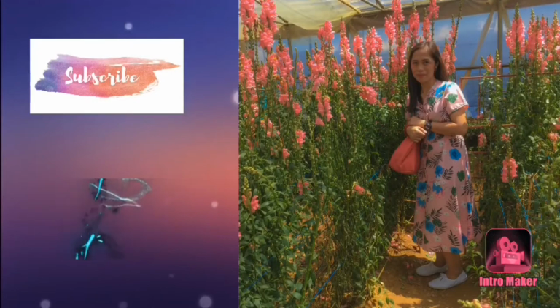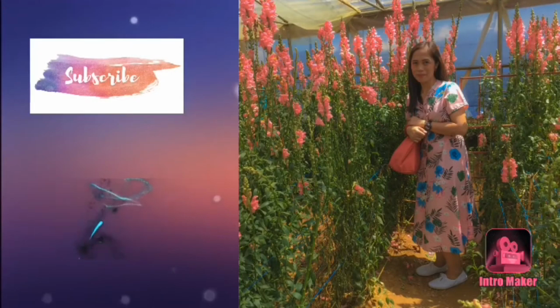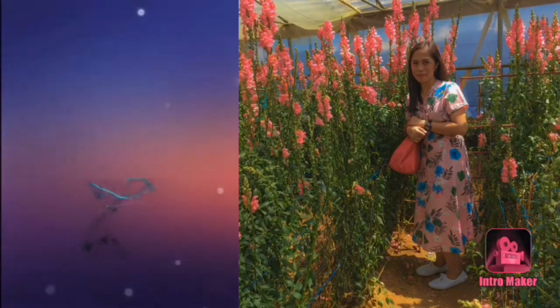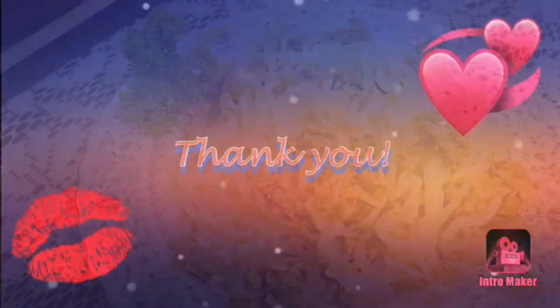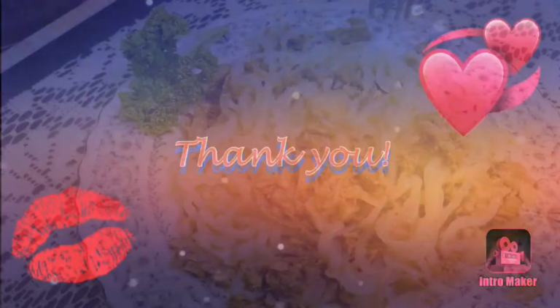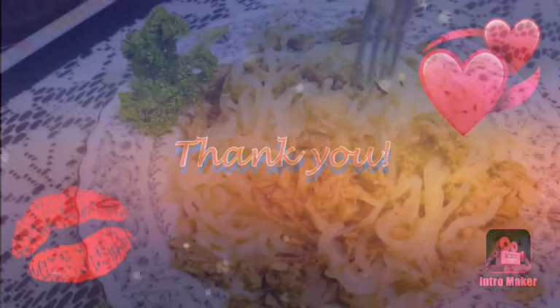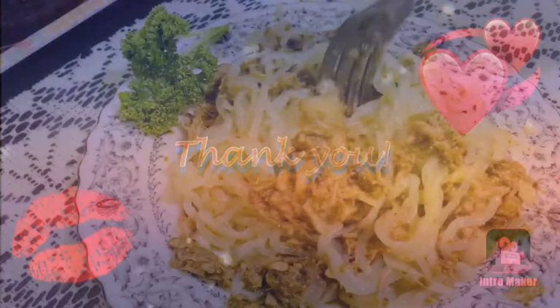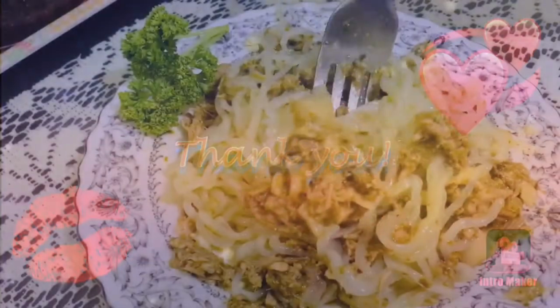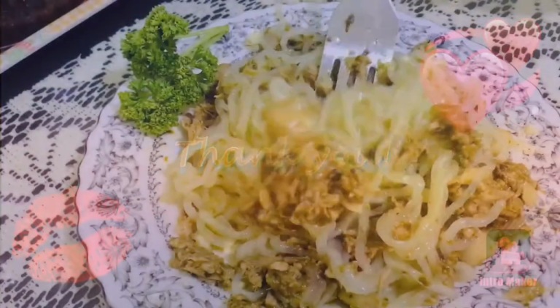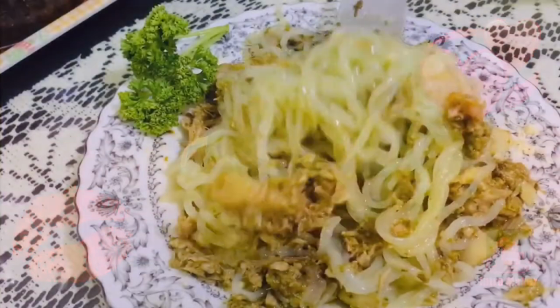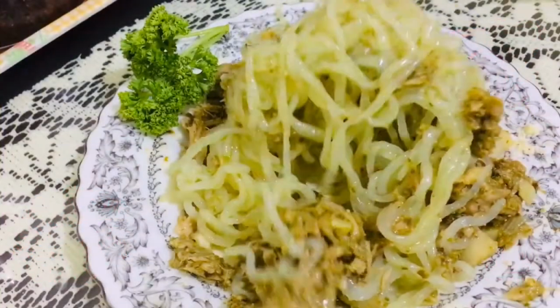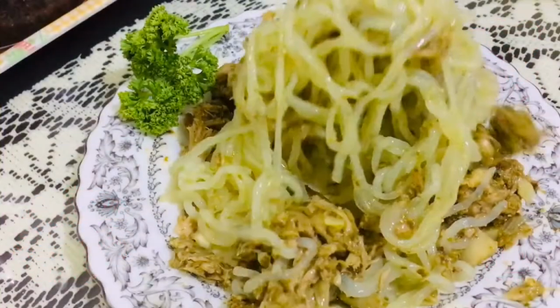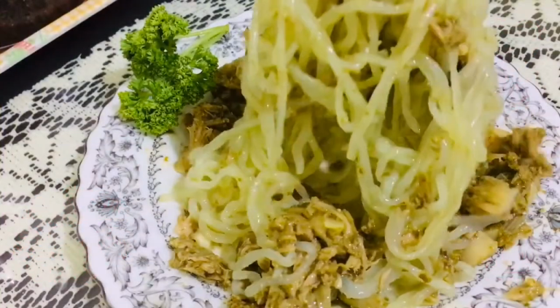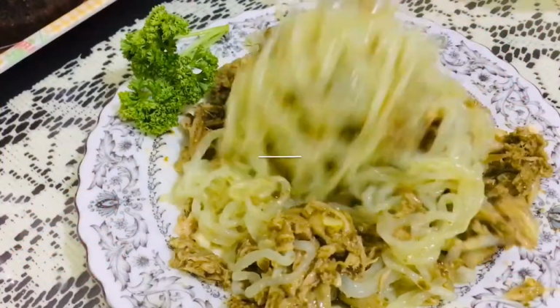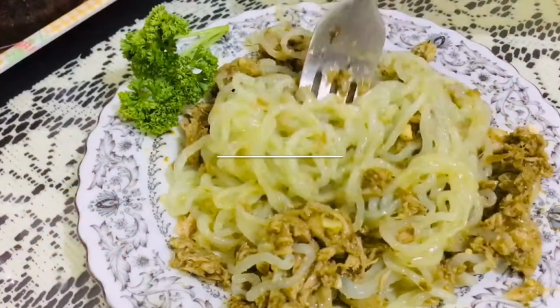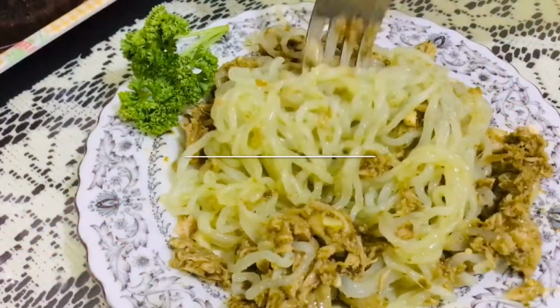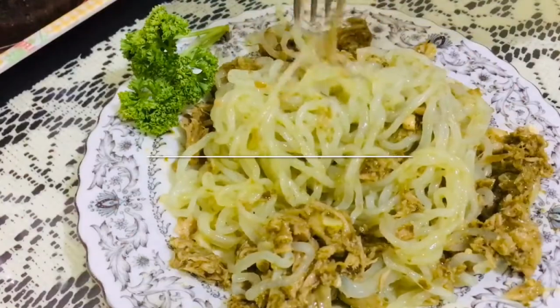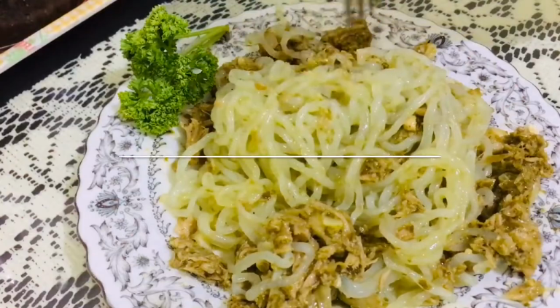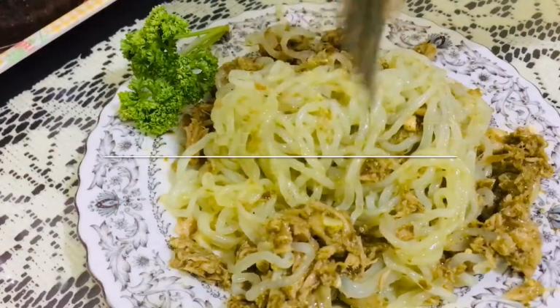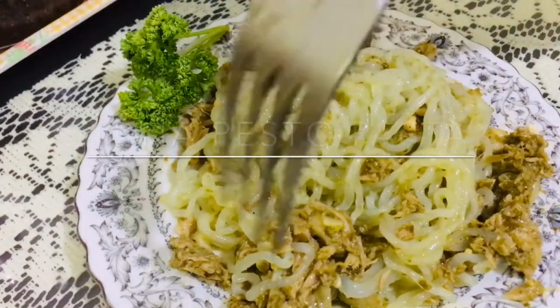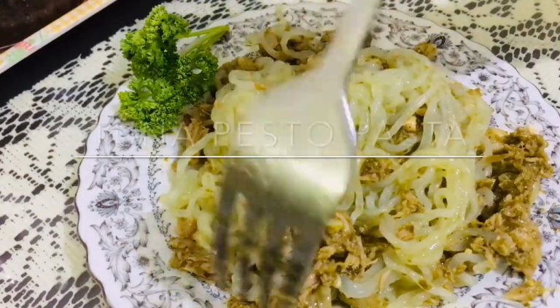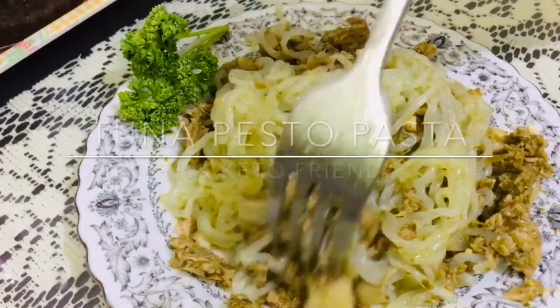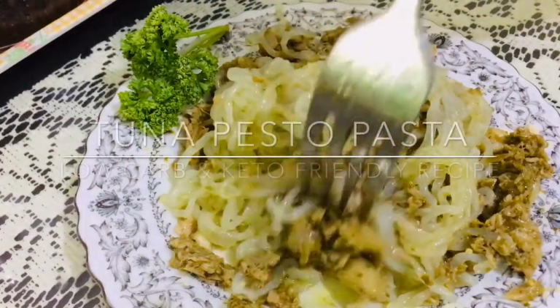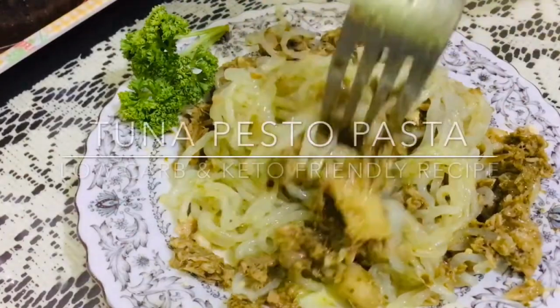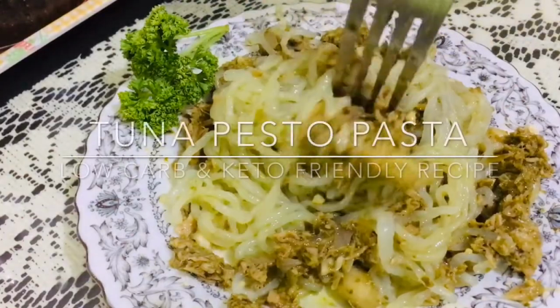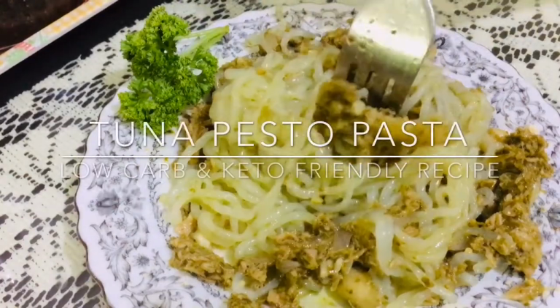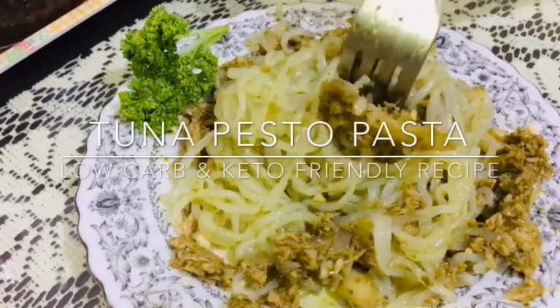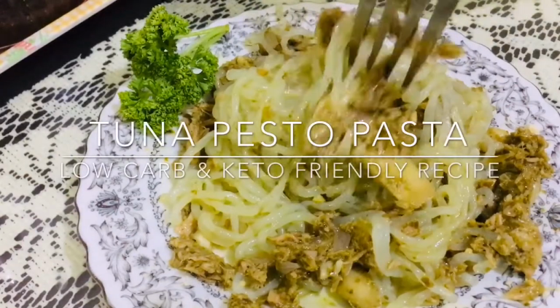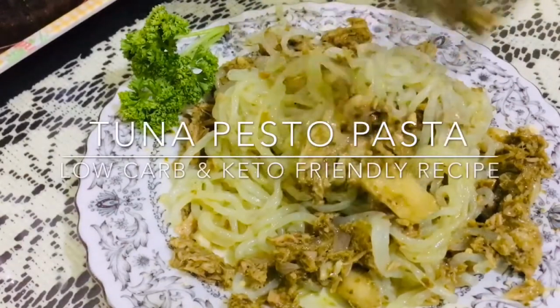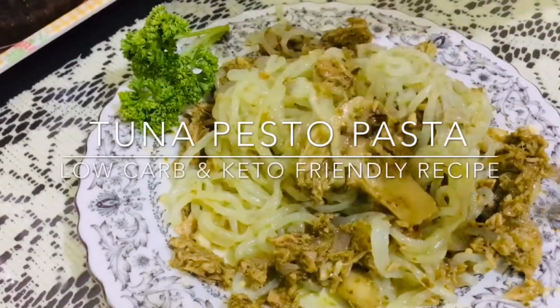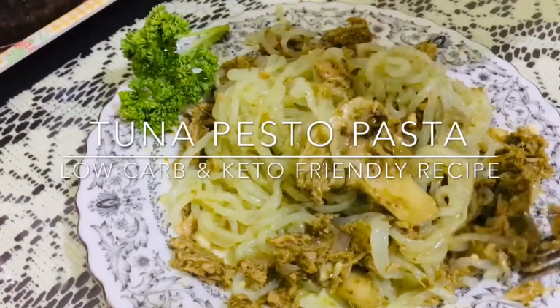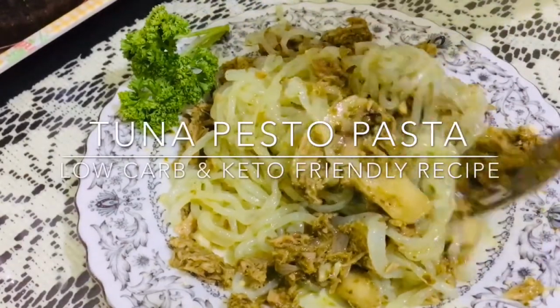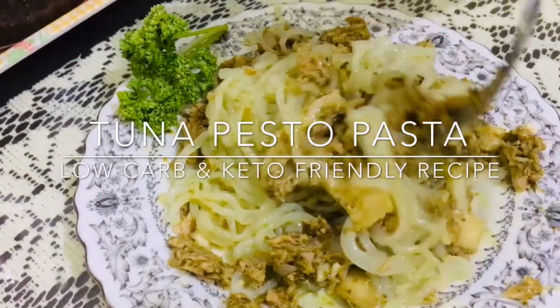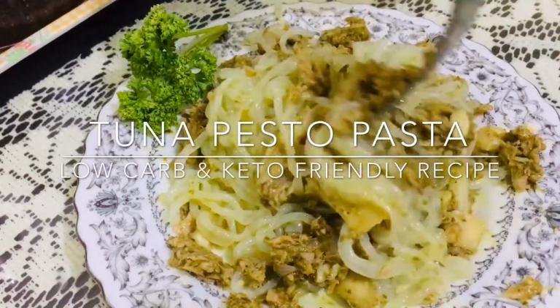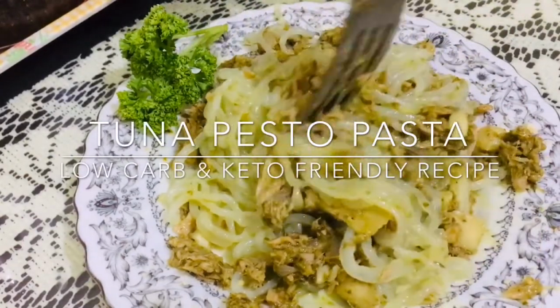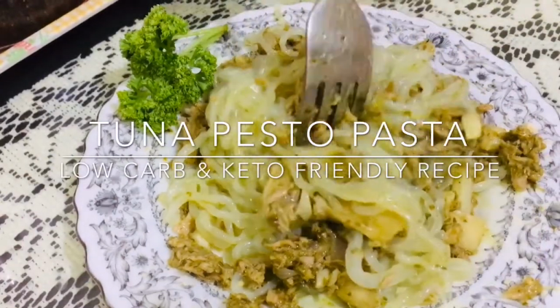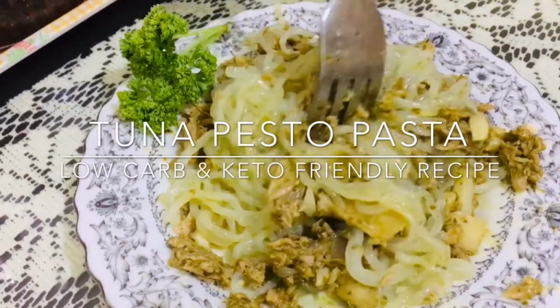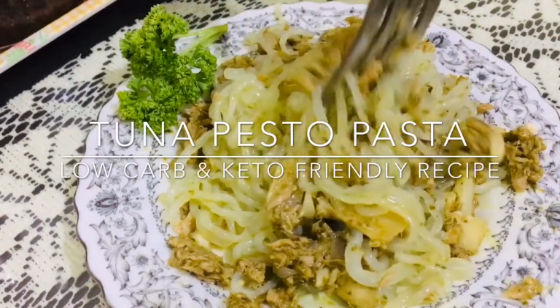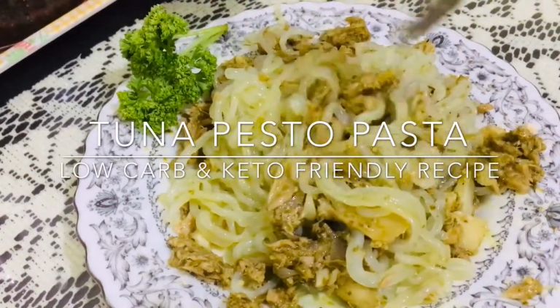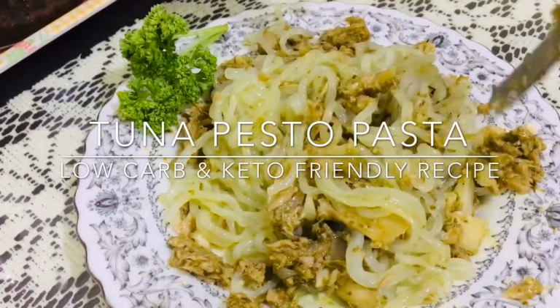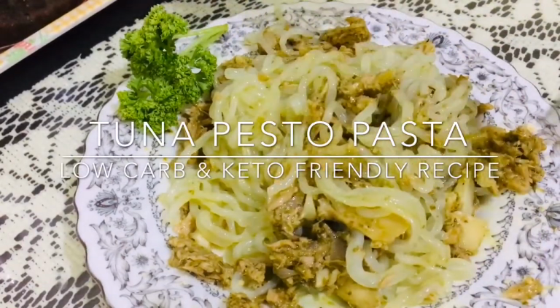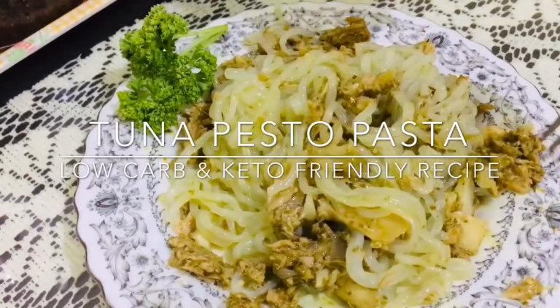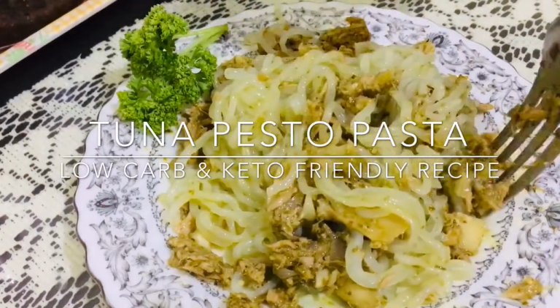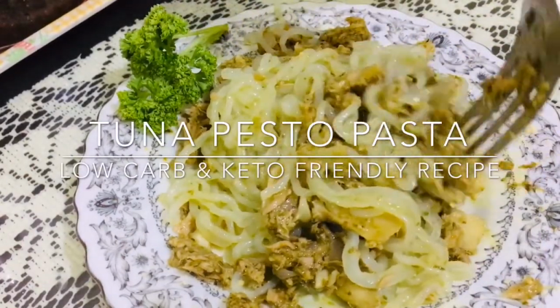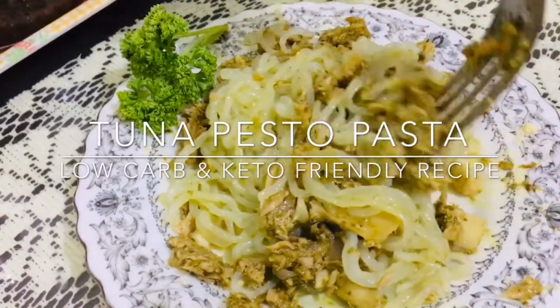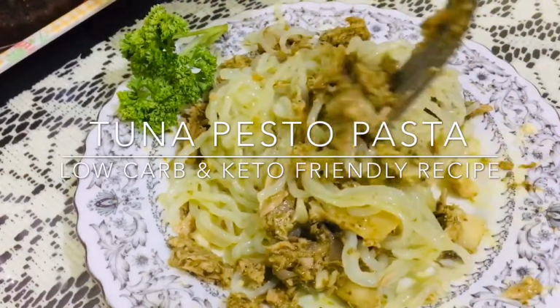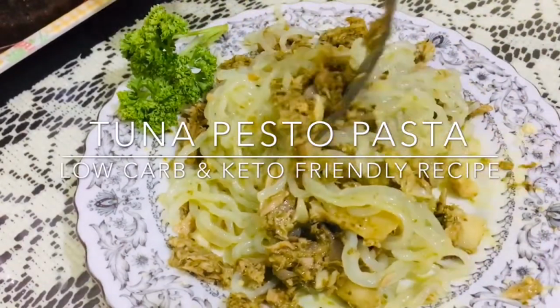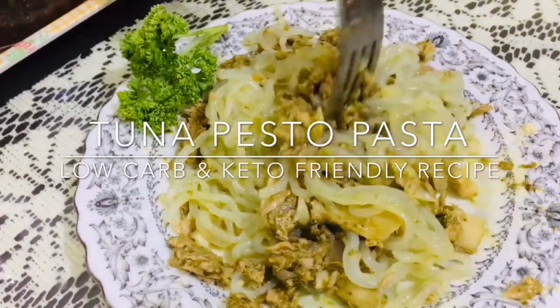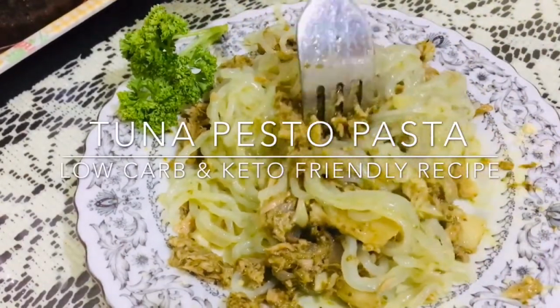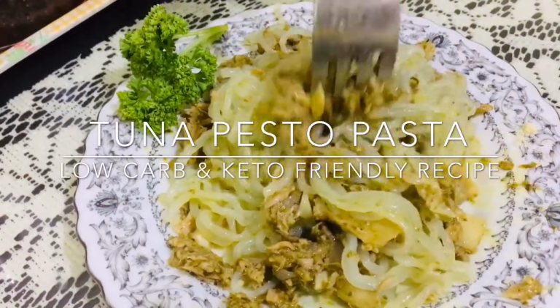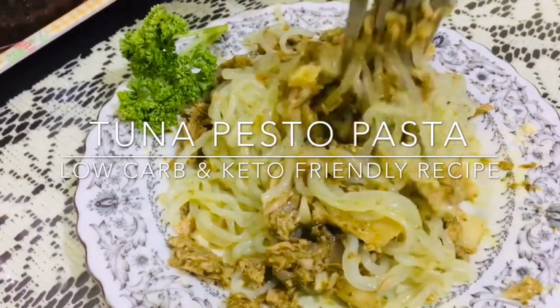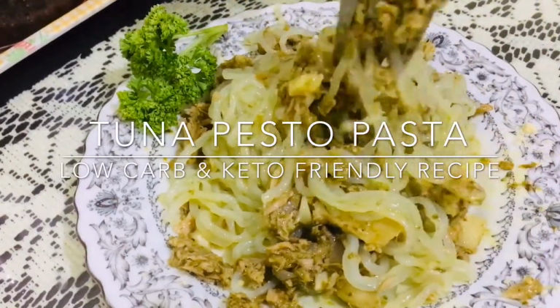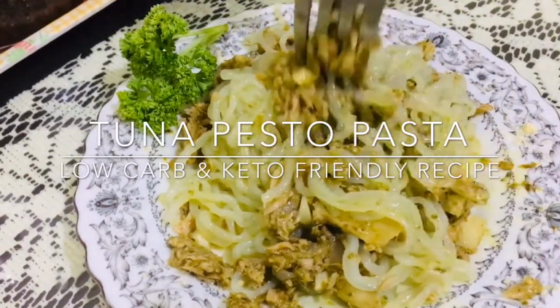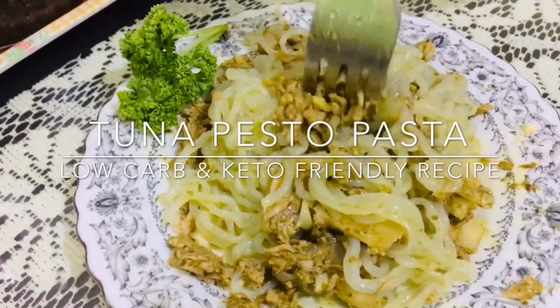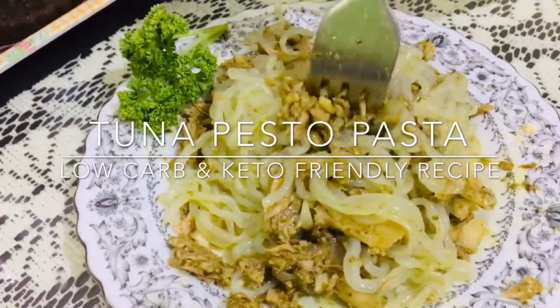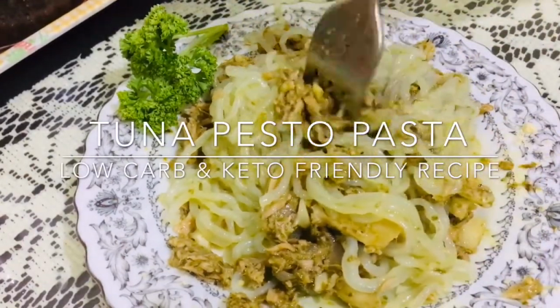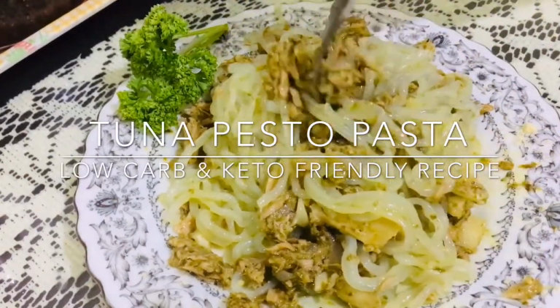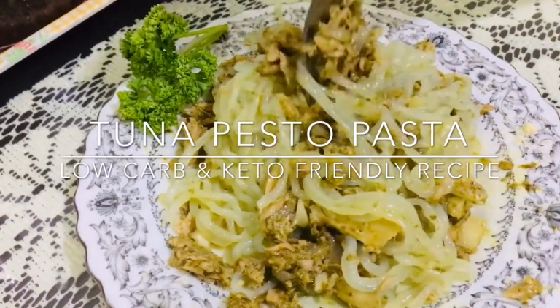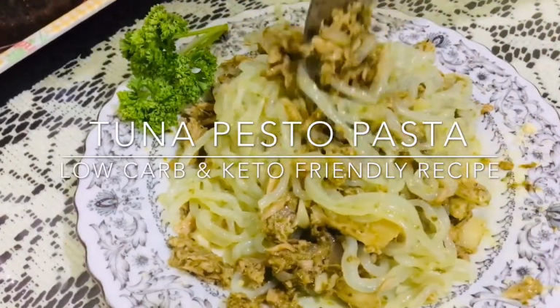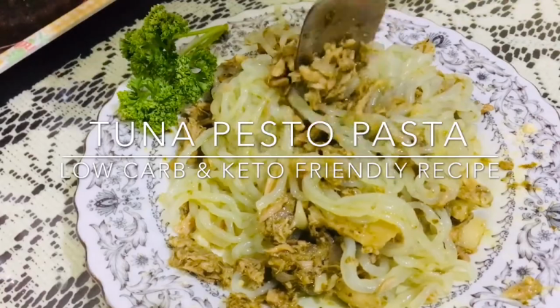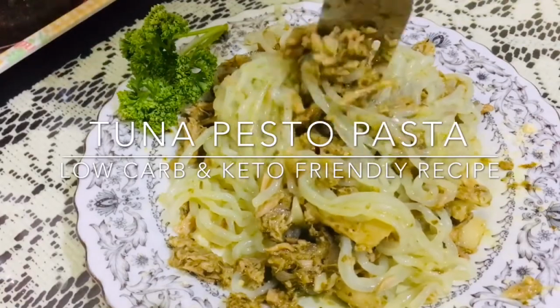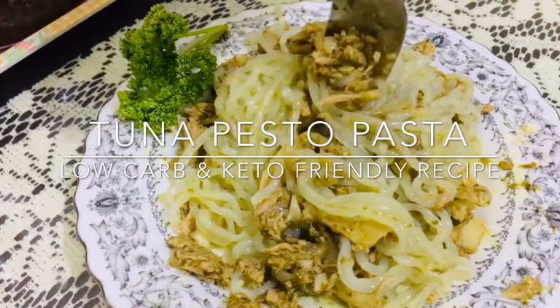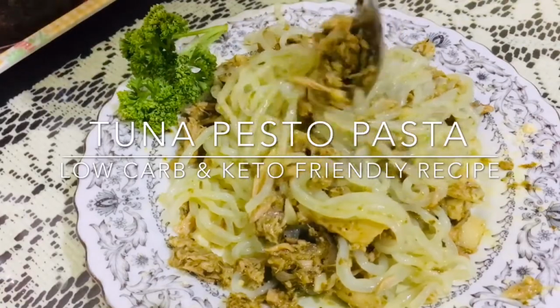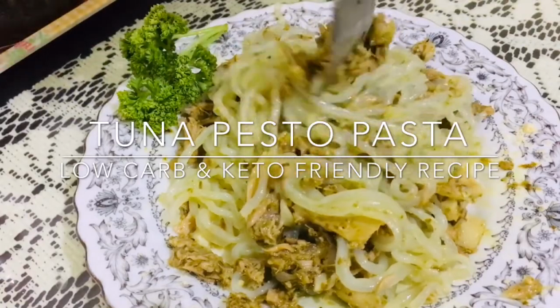Hello friends, welcome back to my channel! For today's video, I will share with you how to make low-carb tuna pesto pasta.